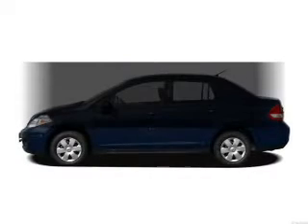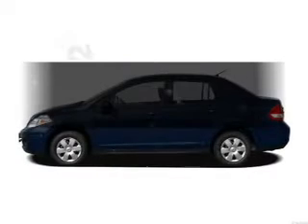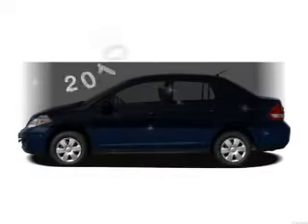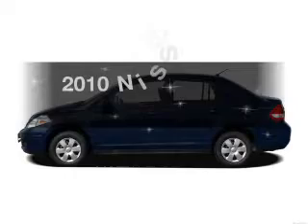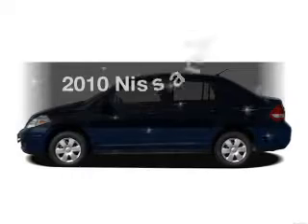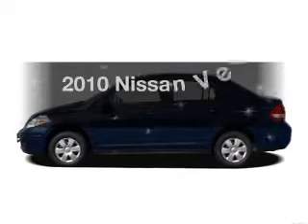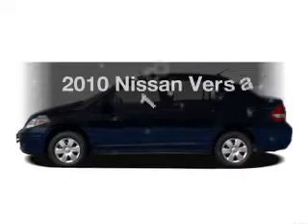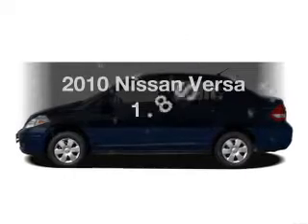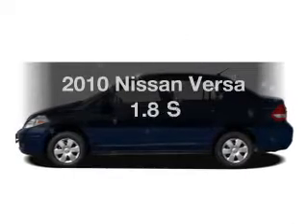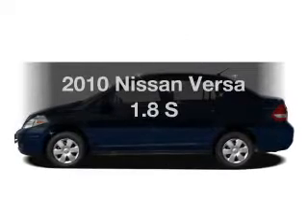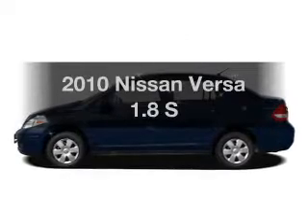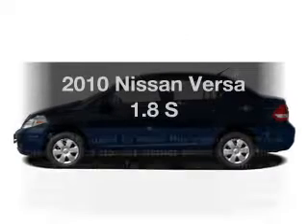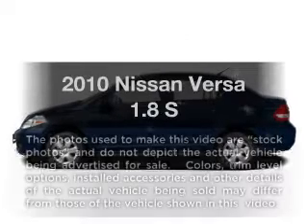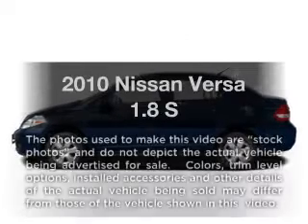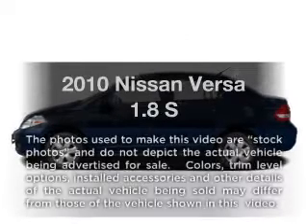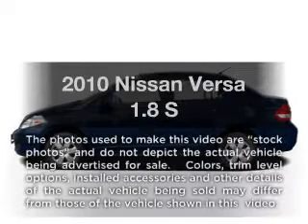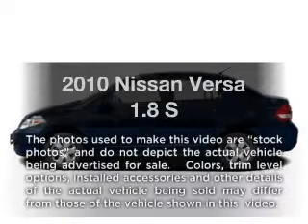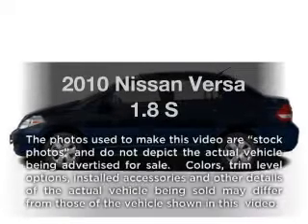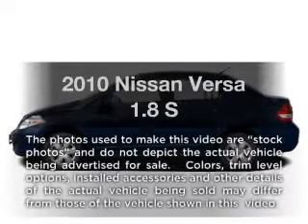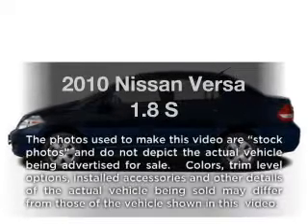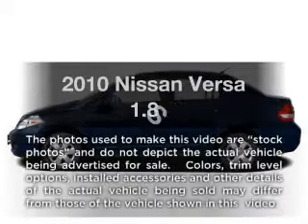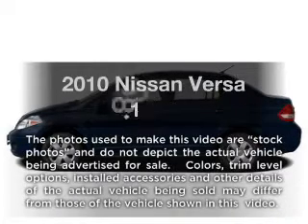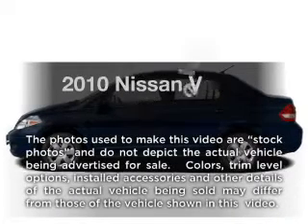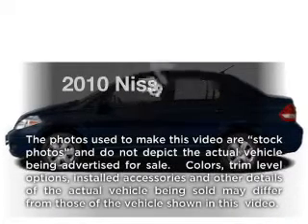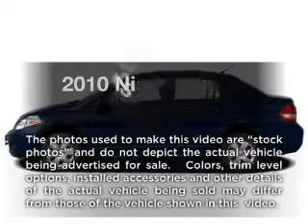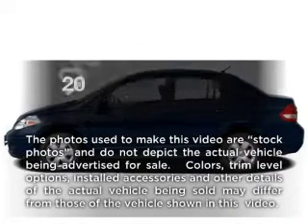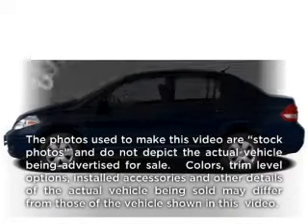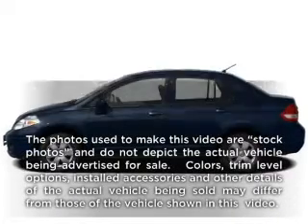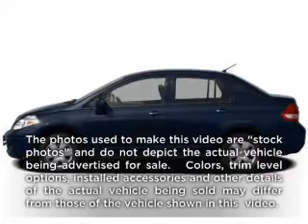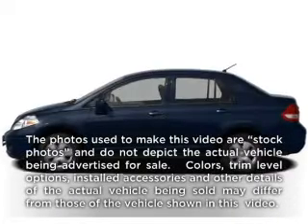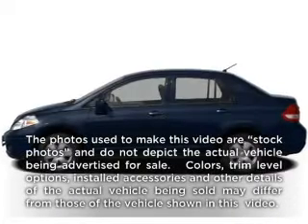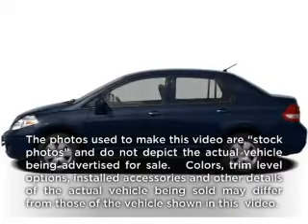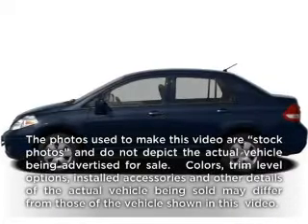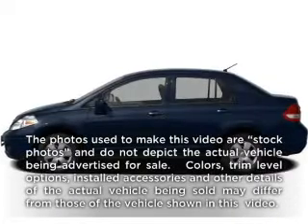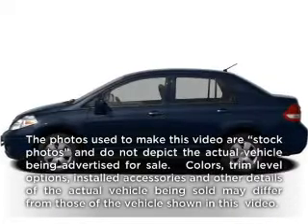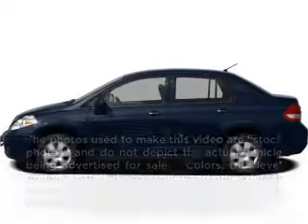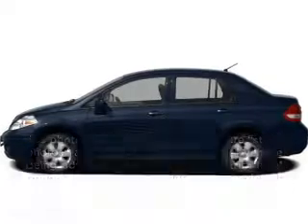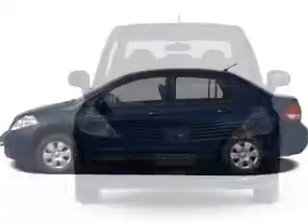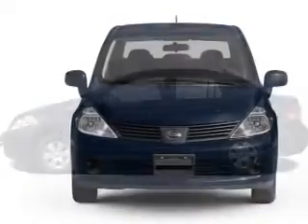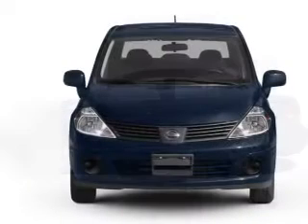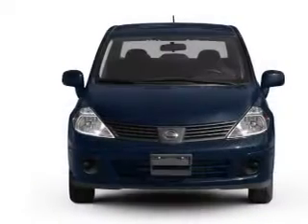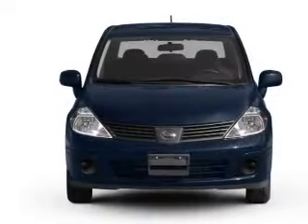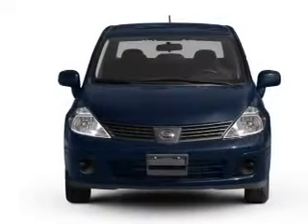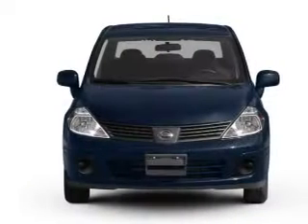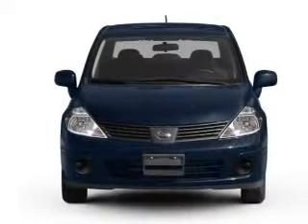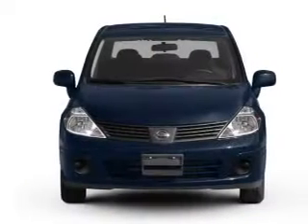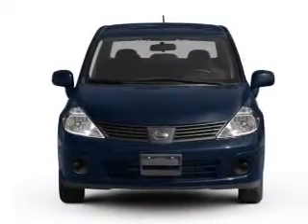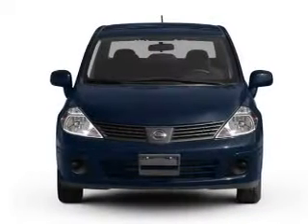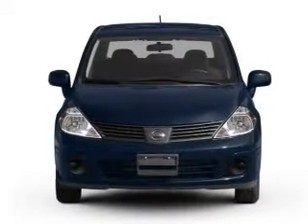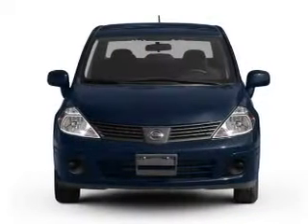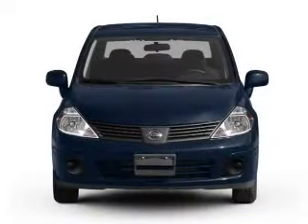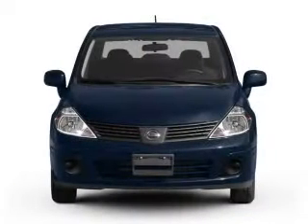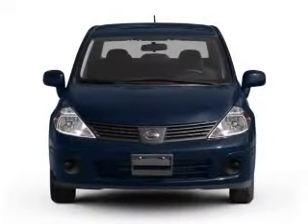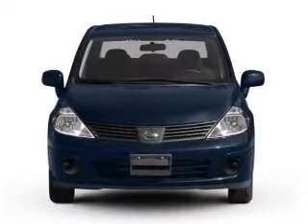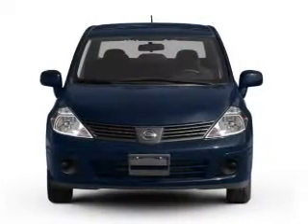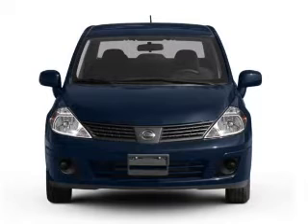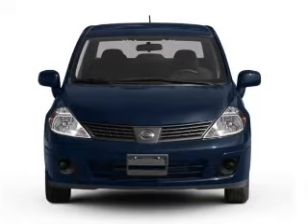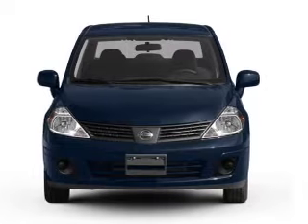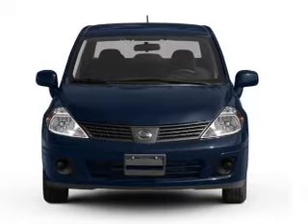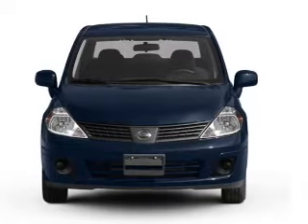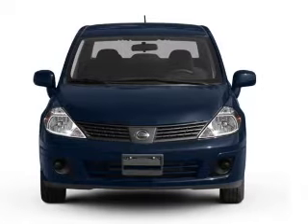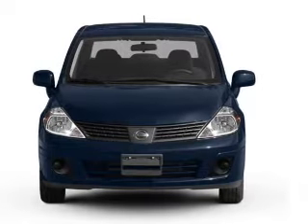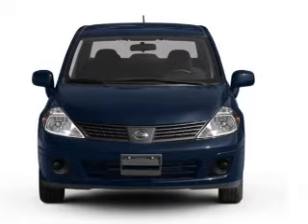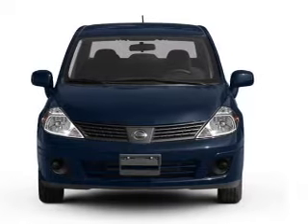Imagine yourself in this 2010 Nissan Versa. If you're looking for a first-rate auto, this one could be yours today.